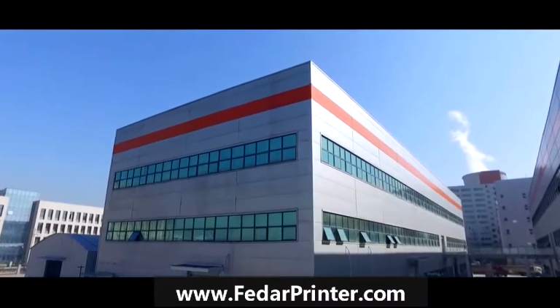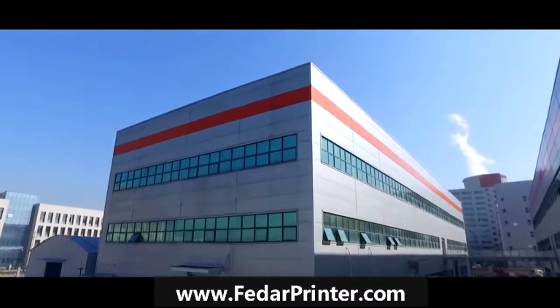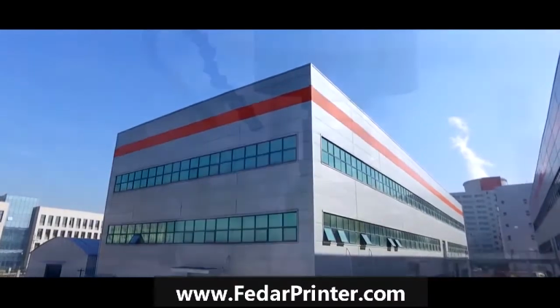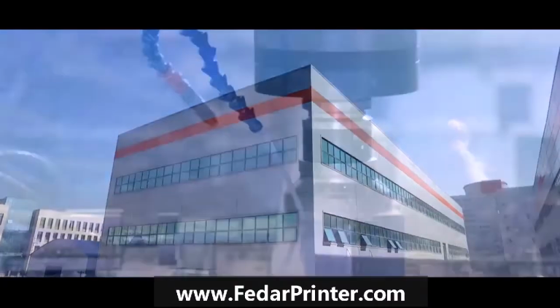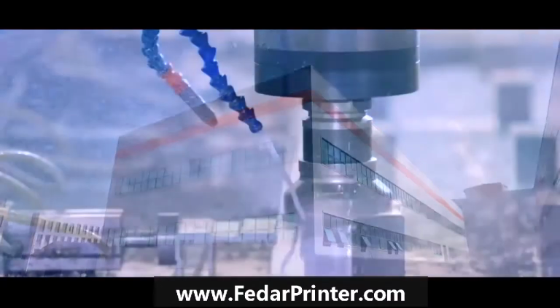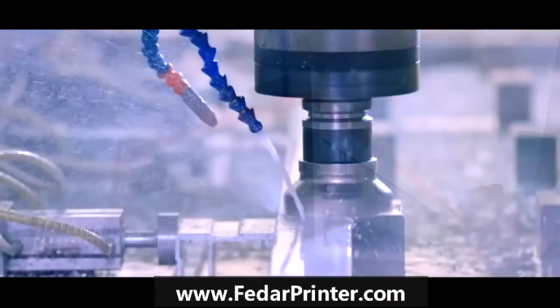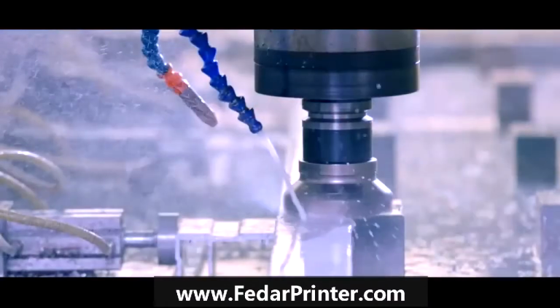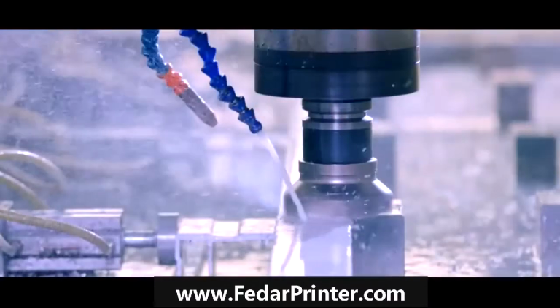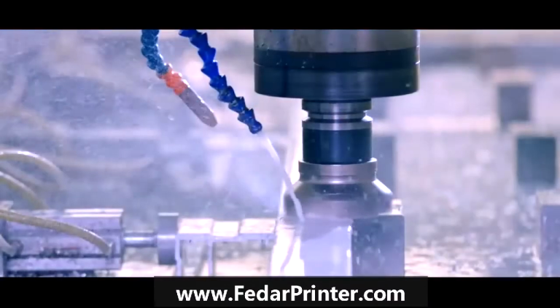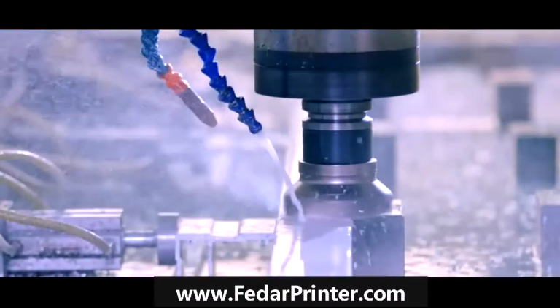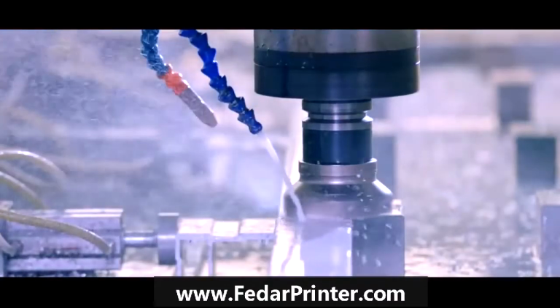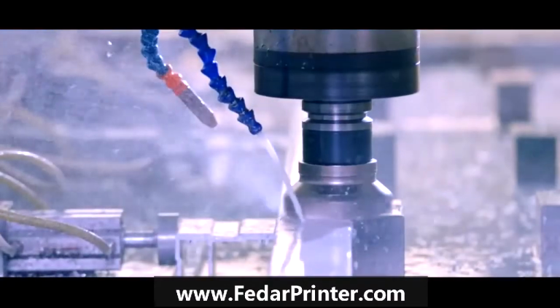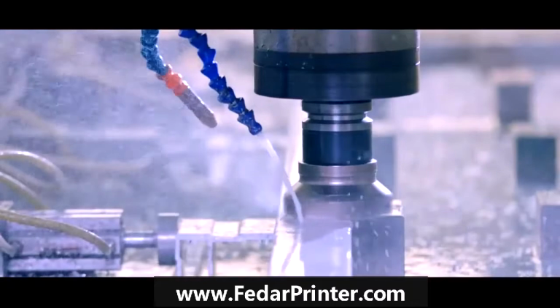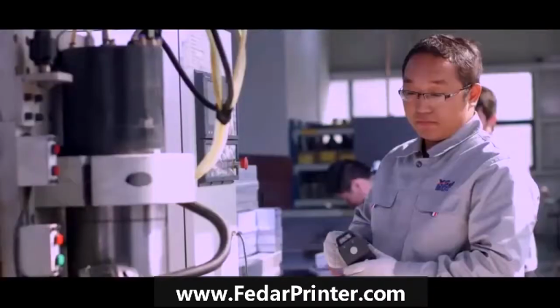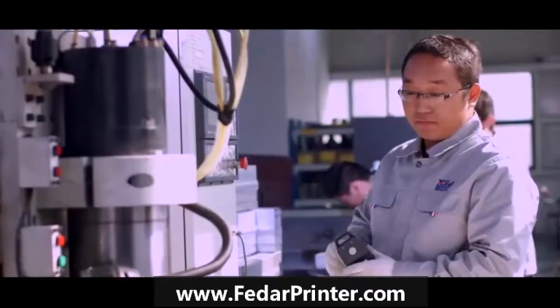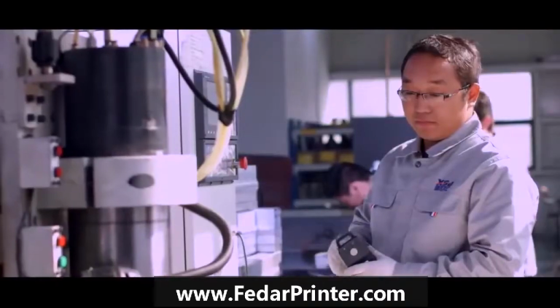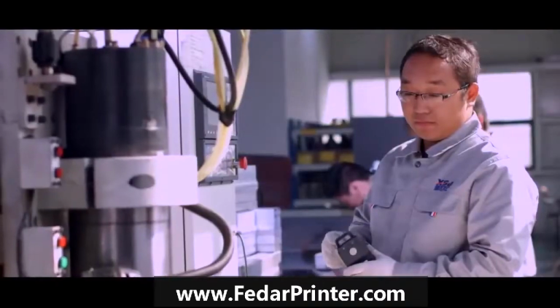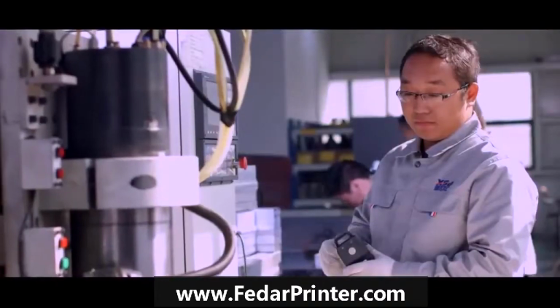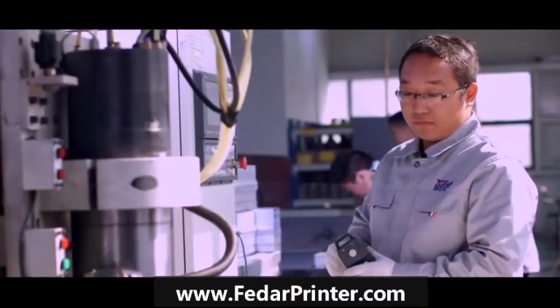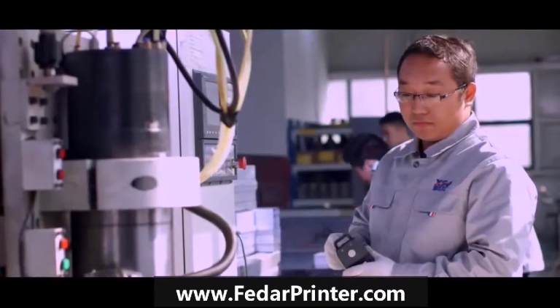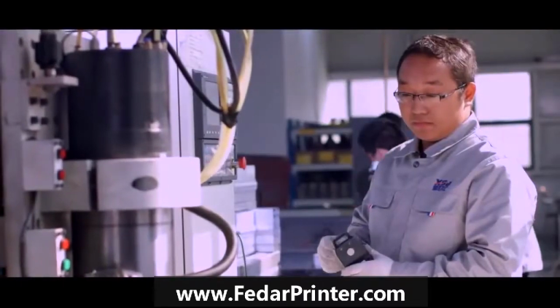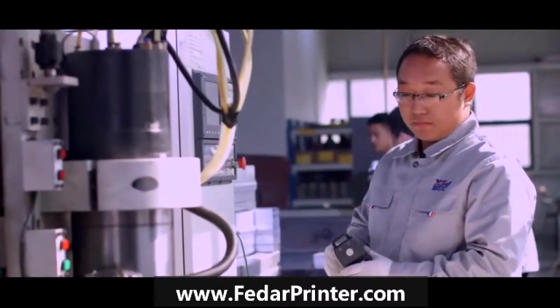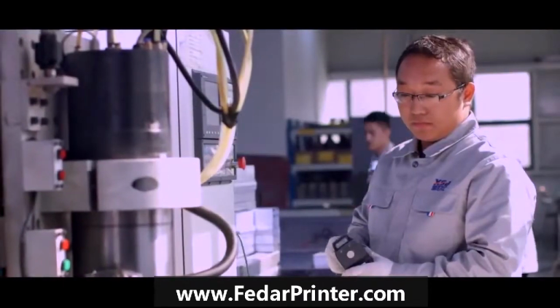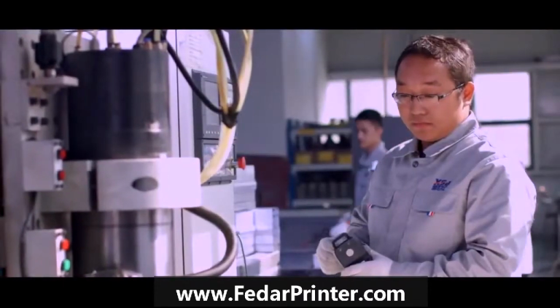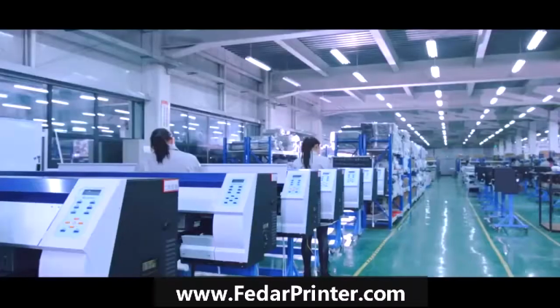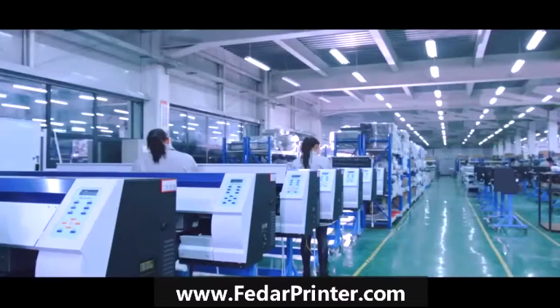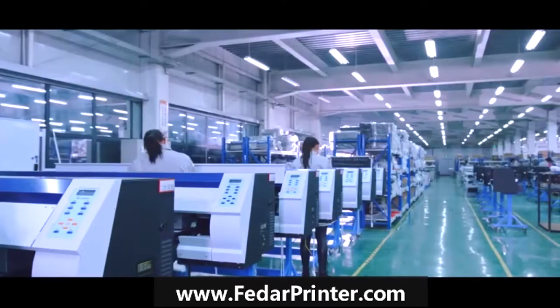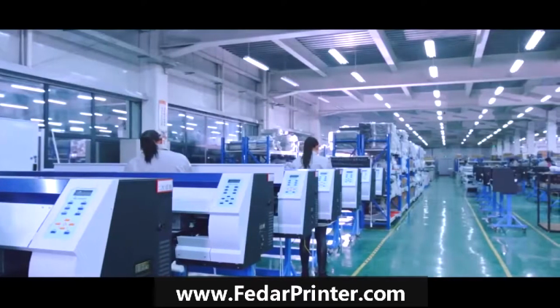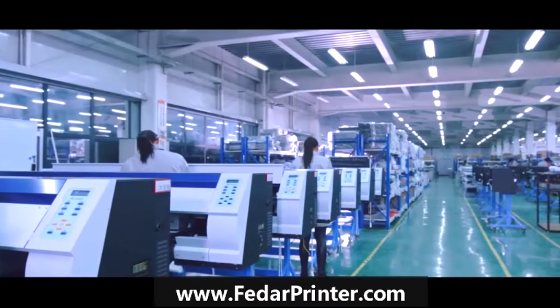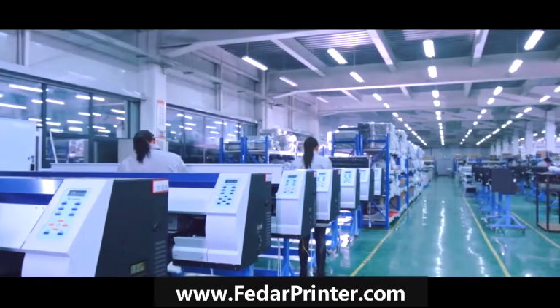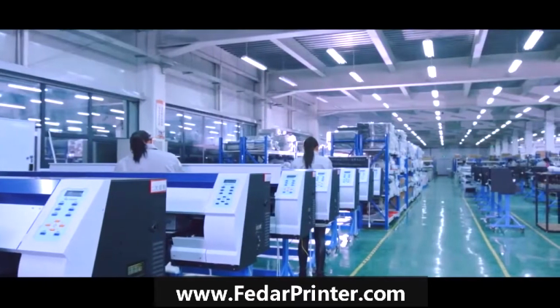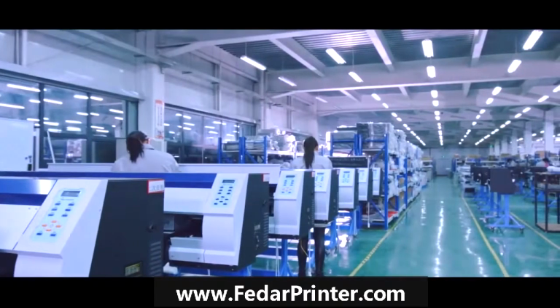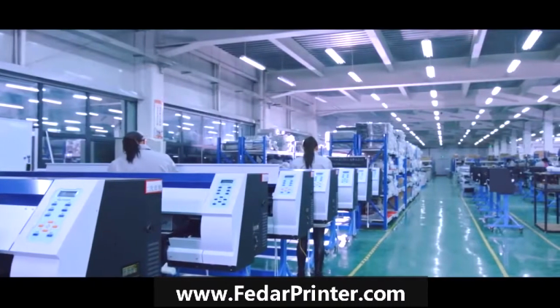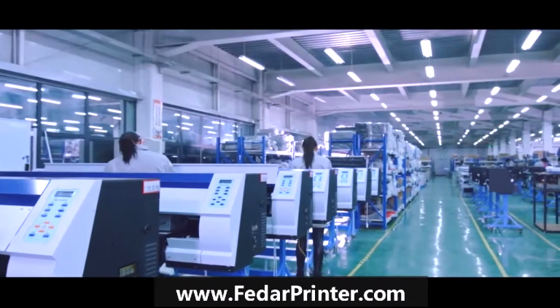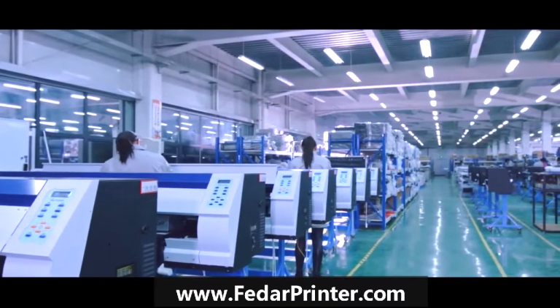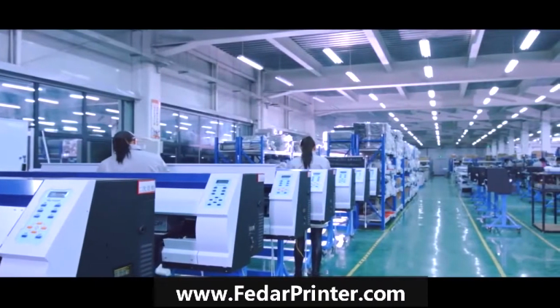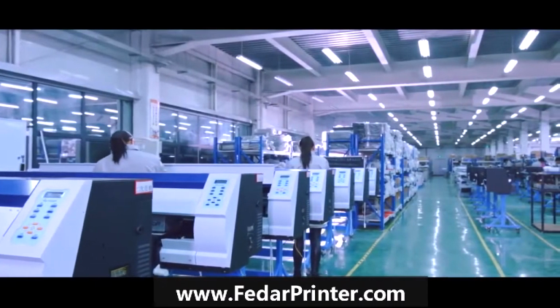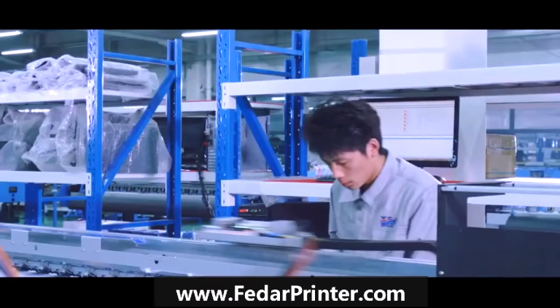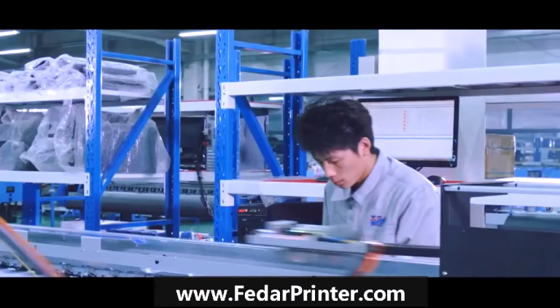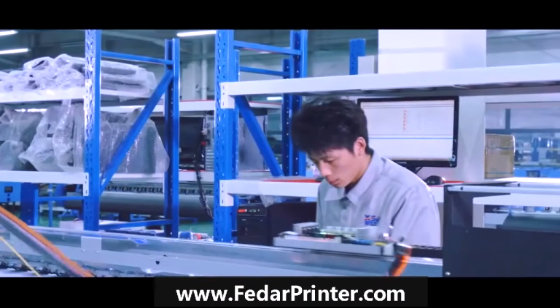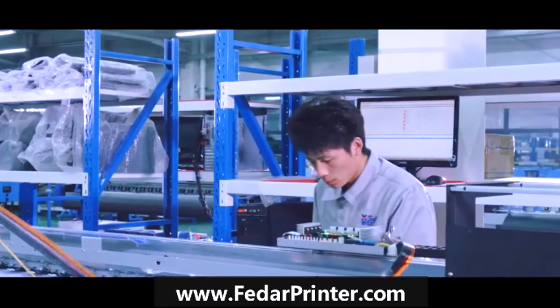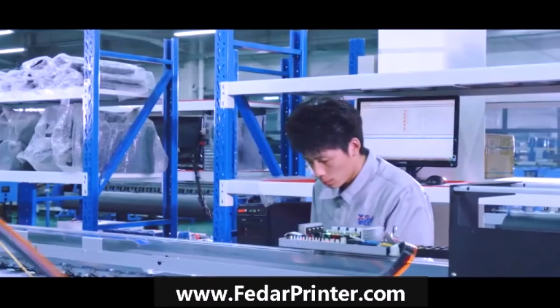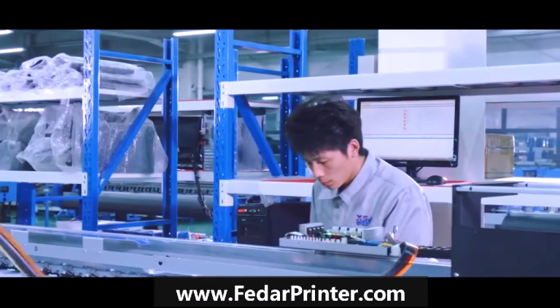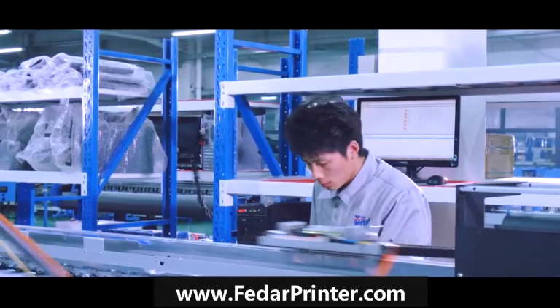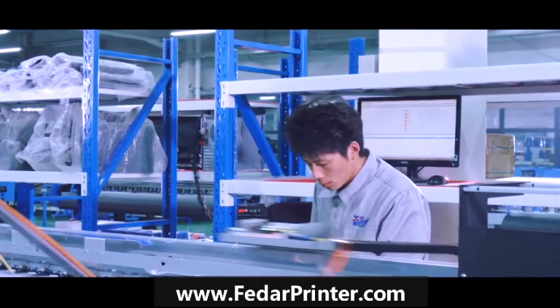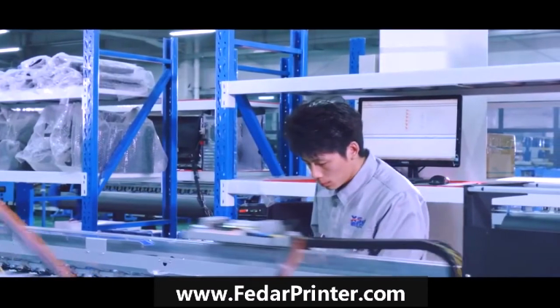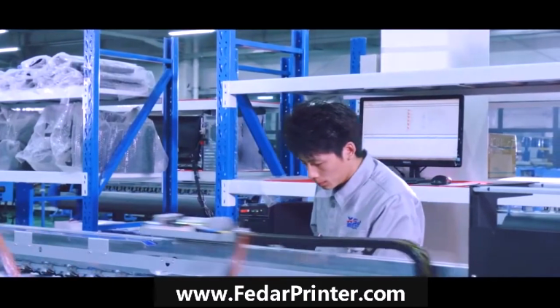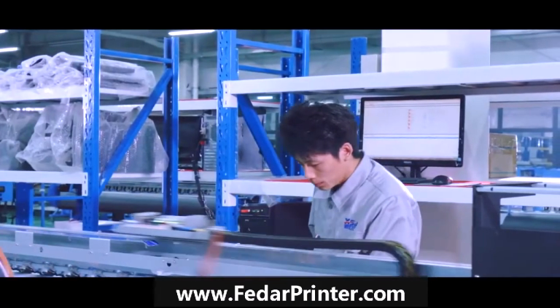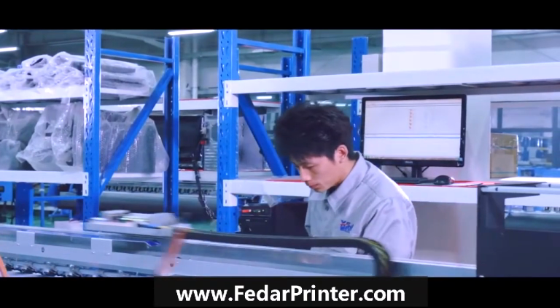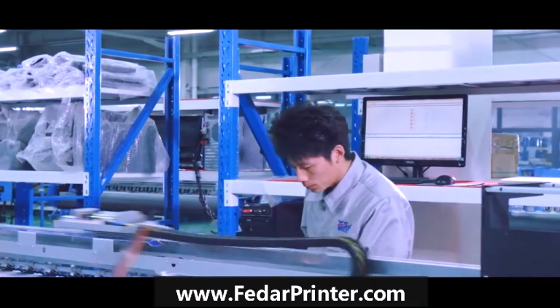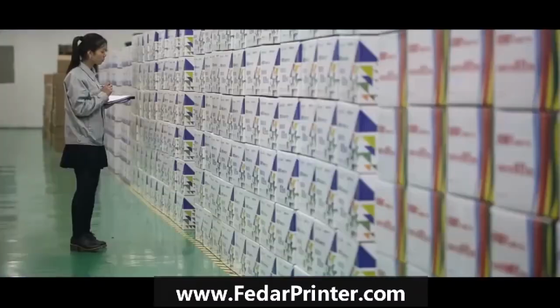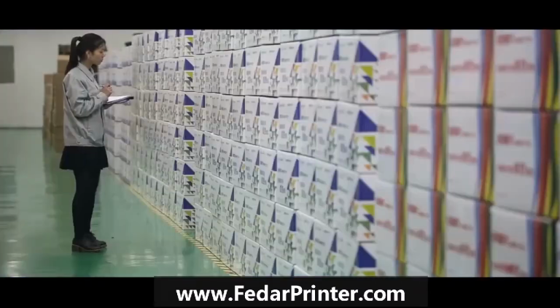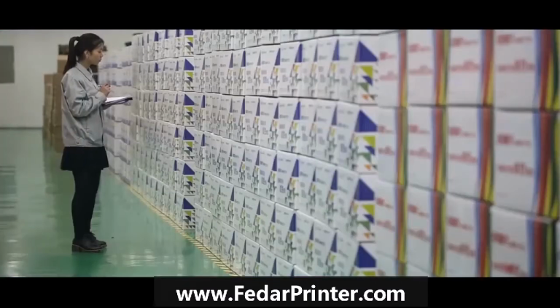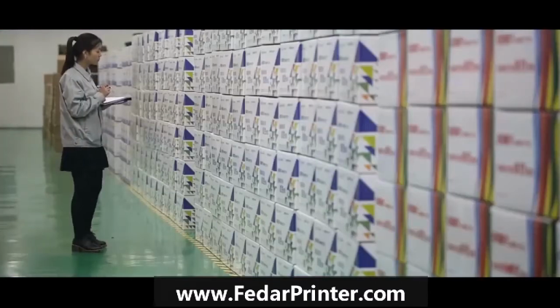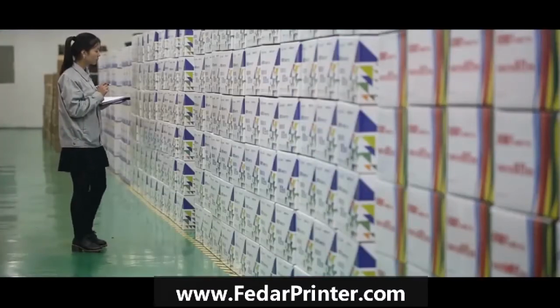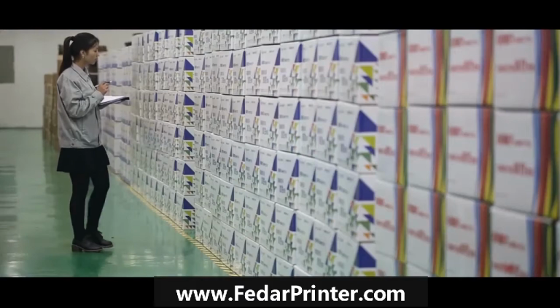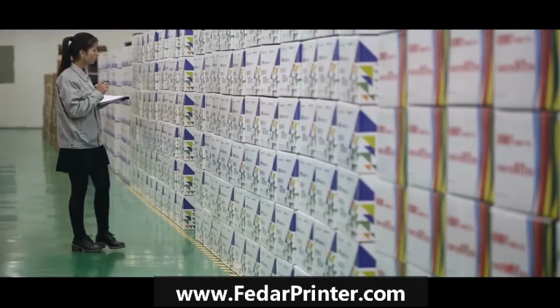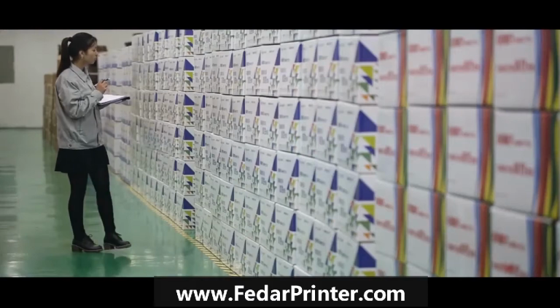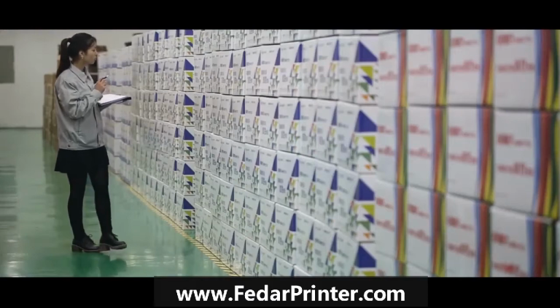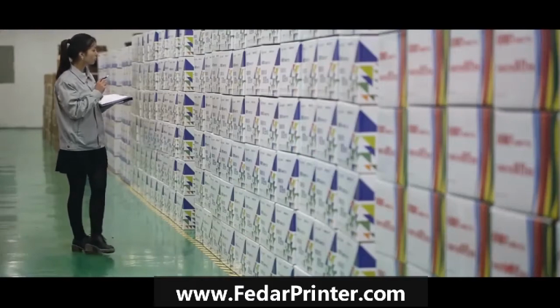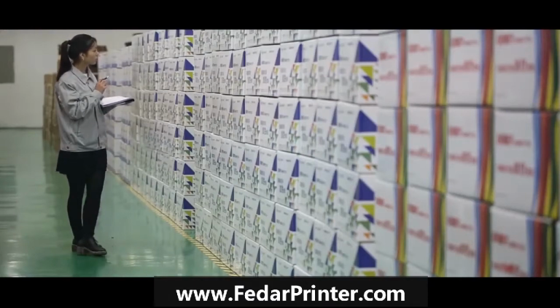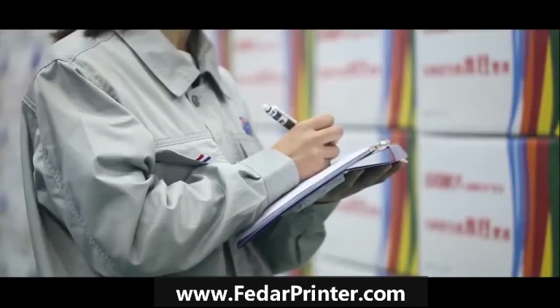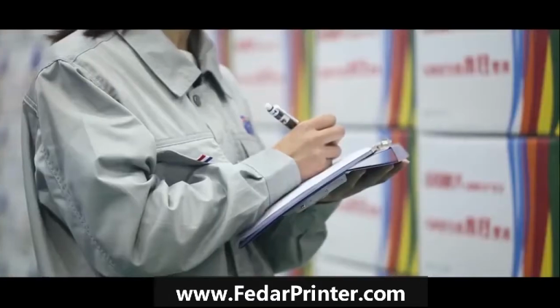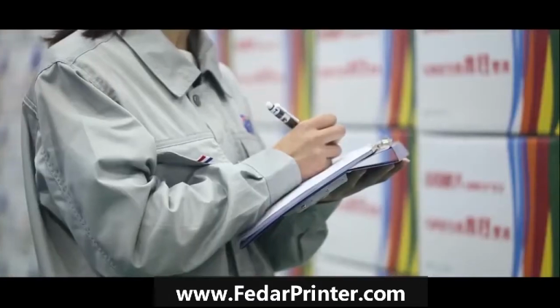Hello ladies and gentlemen, this is Leon from Feta Textile, one of the largest digital inkjet printer manufacturers in China.